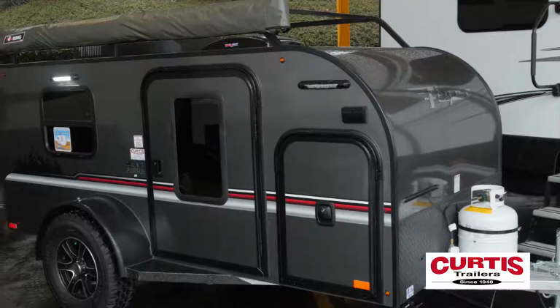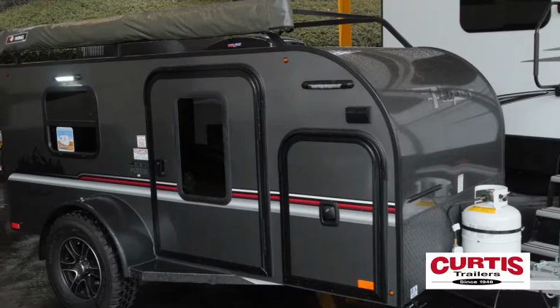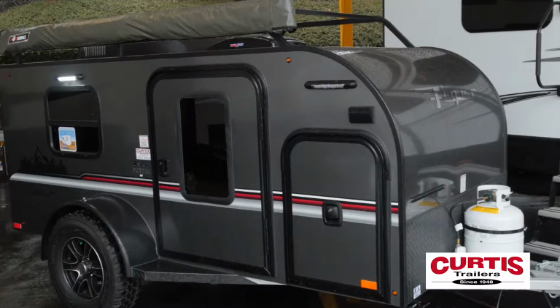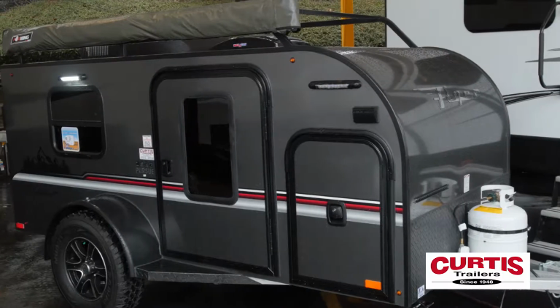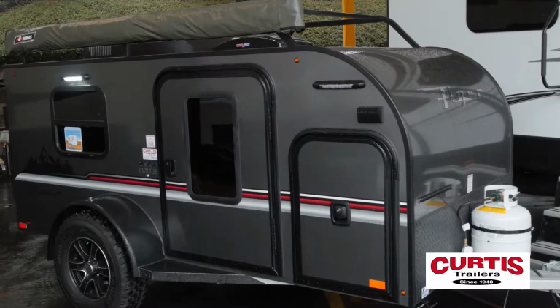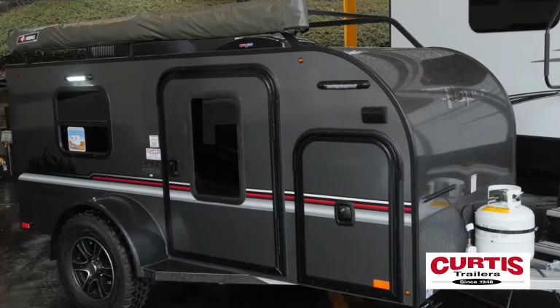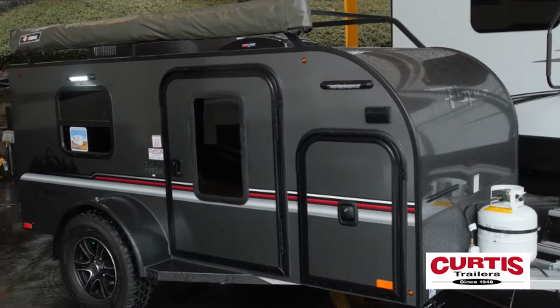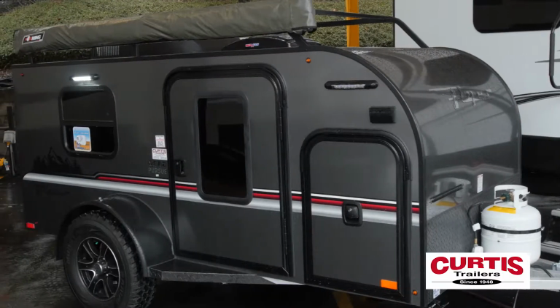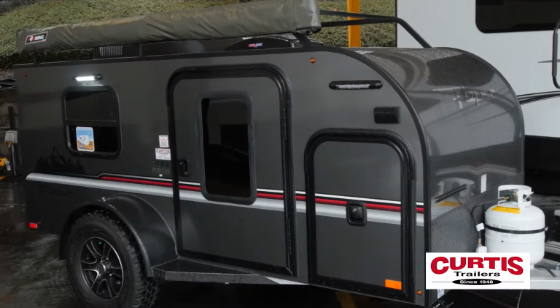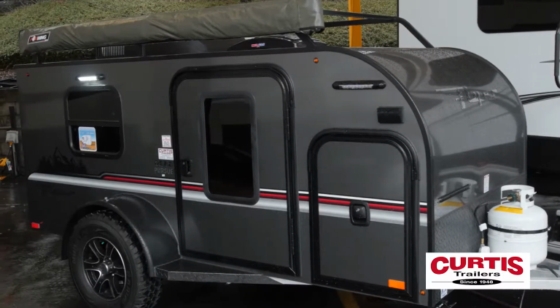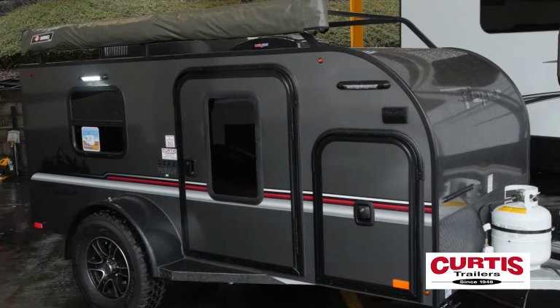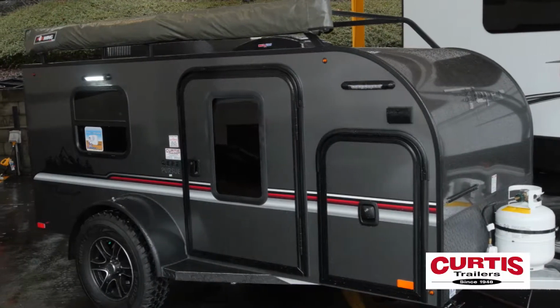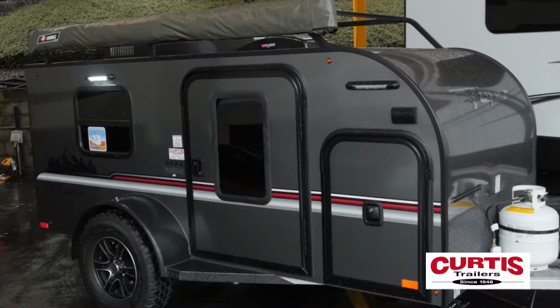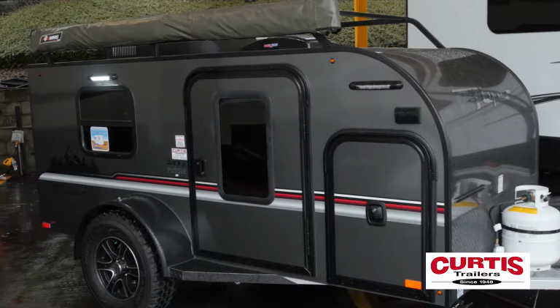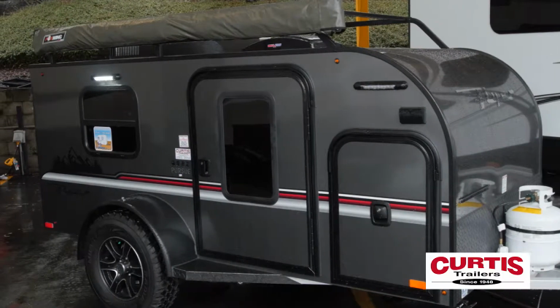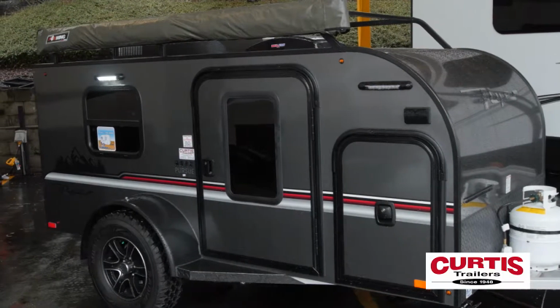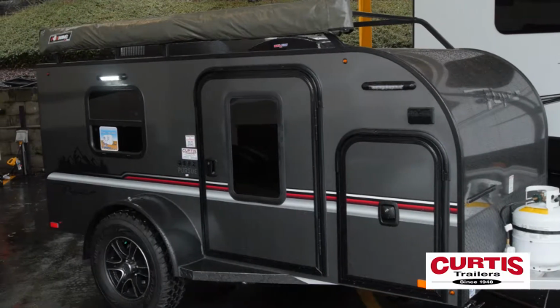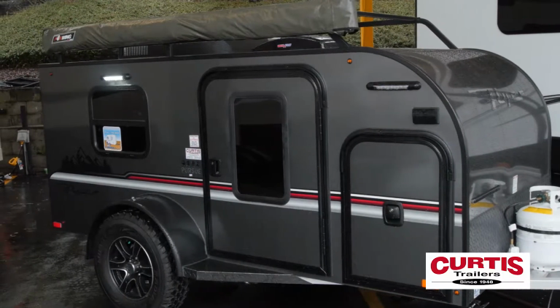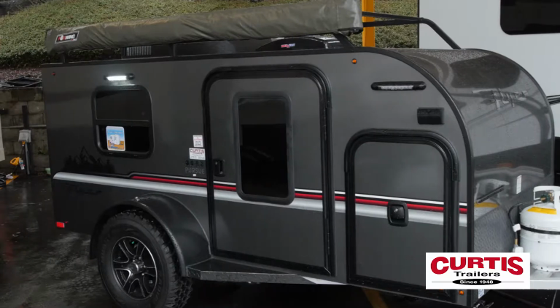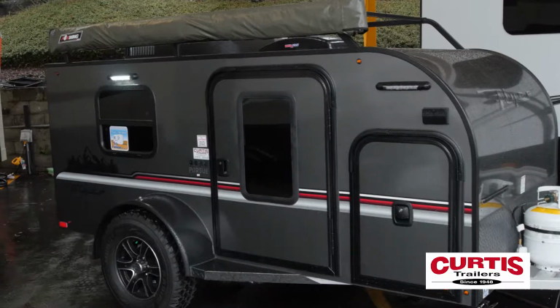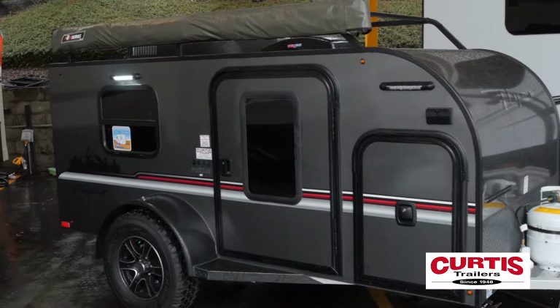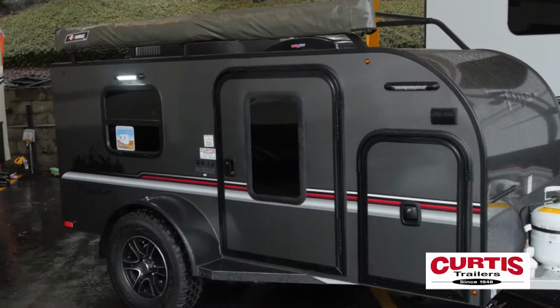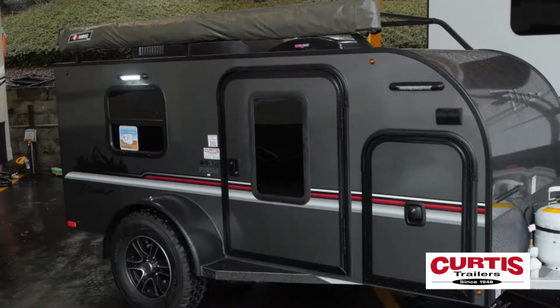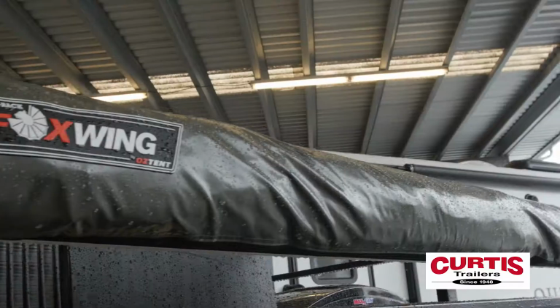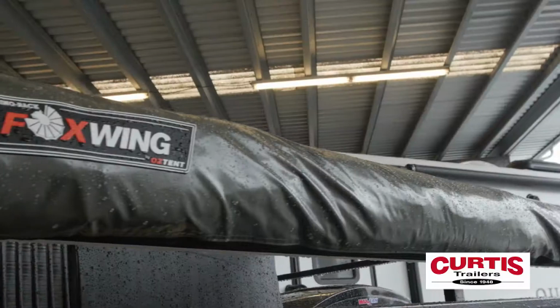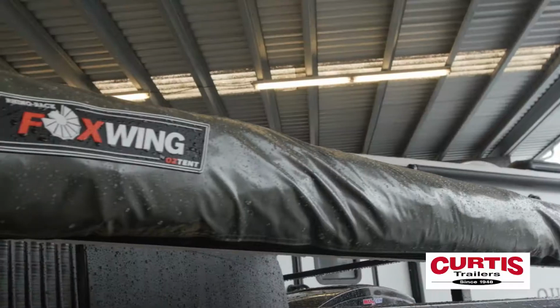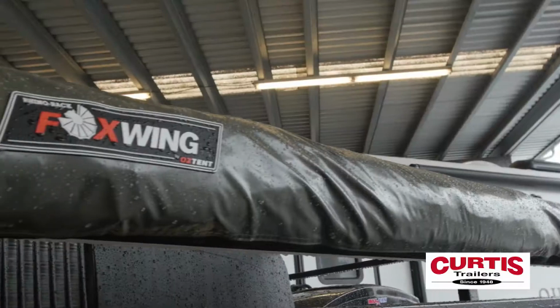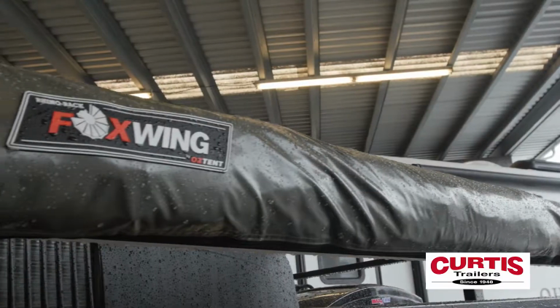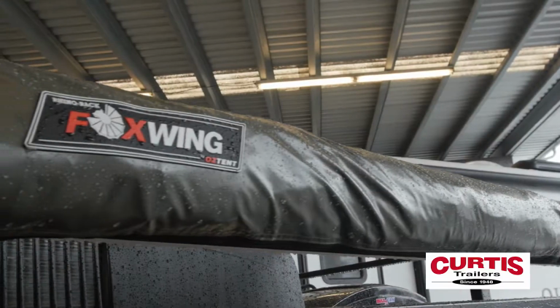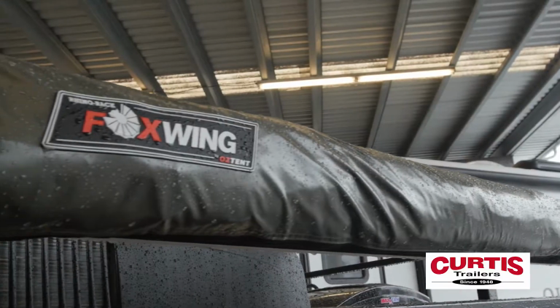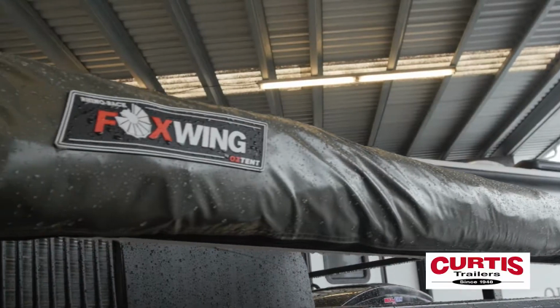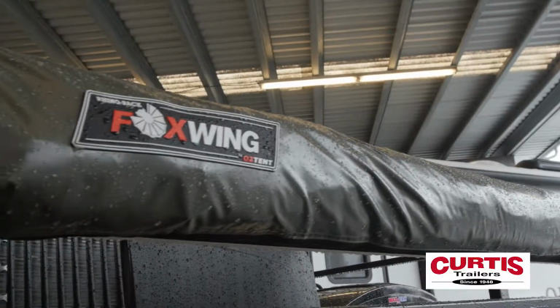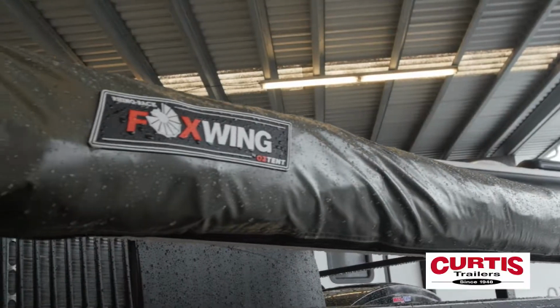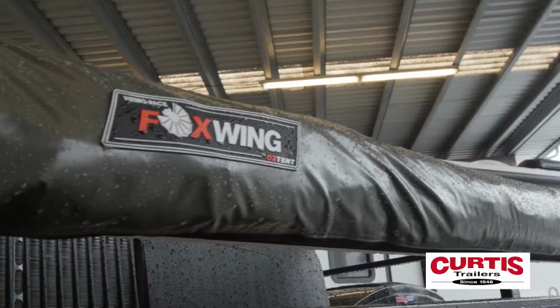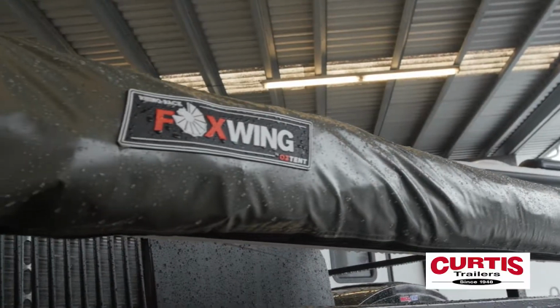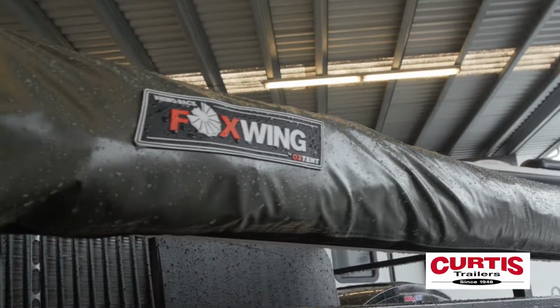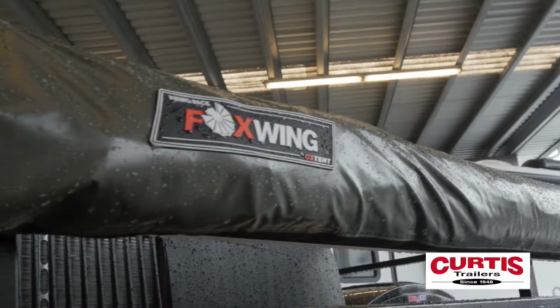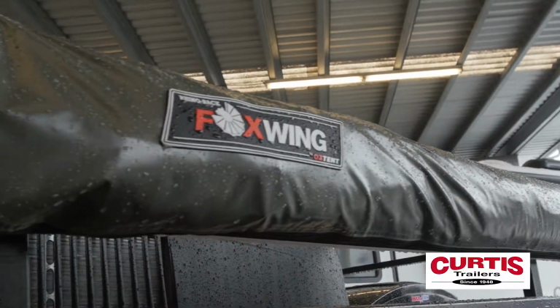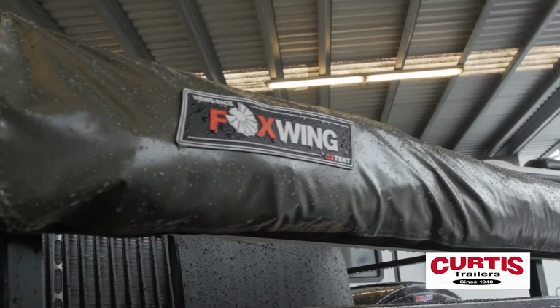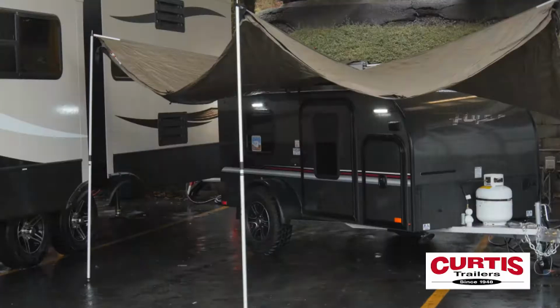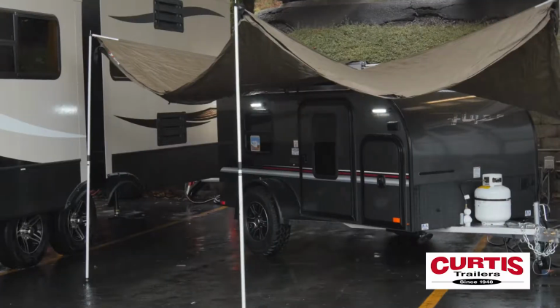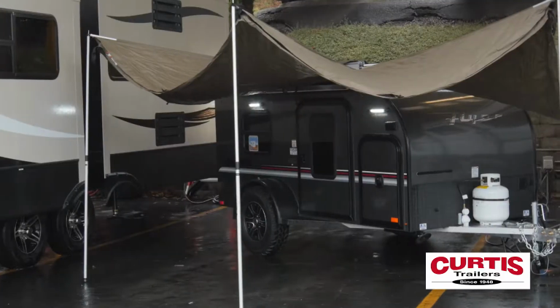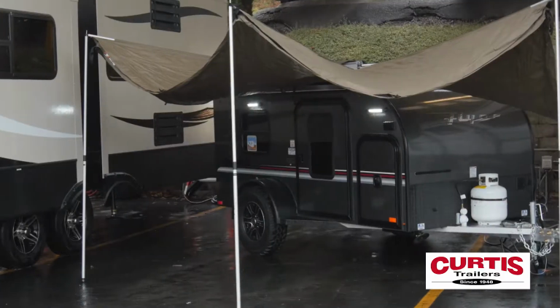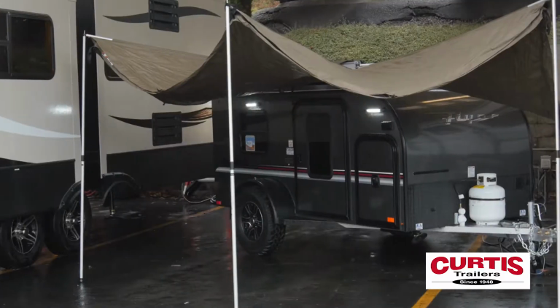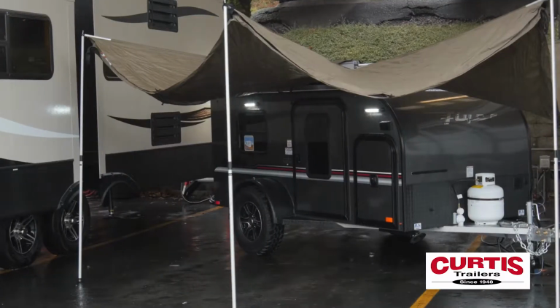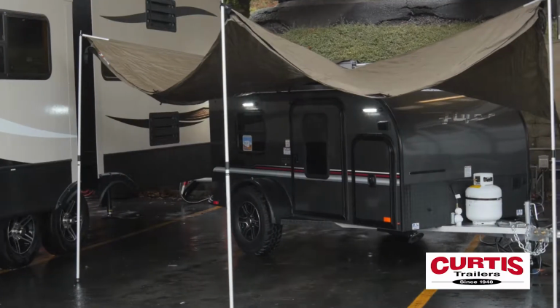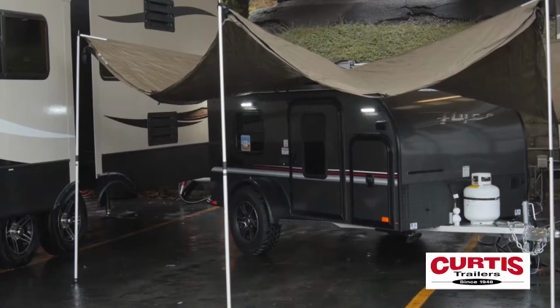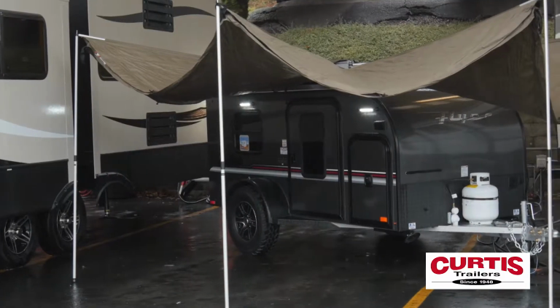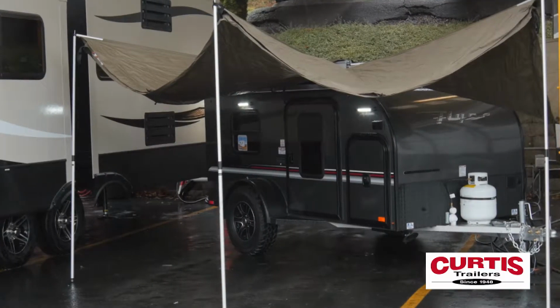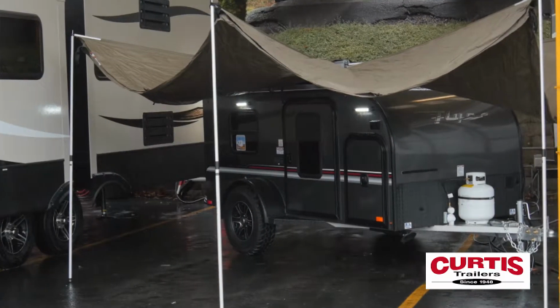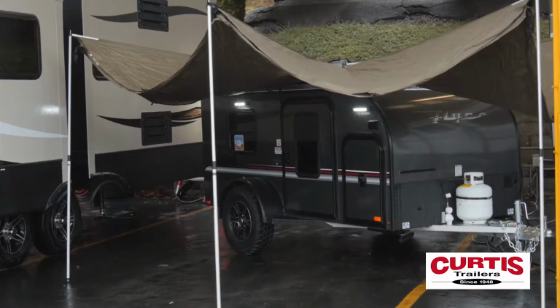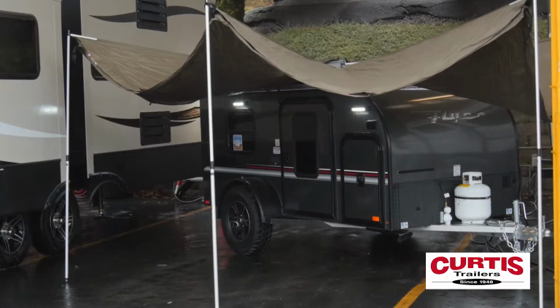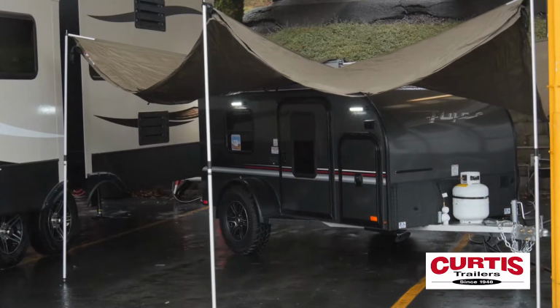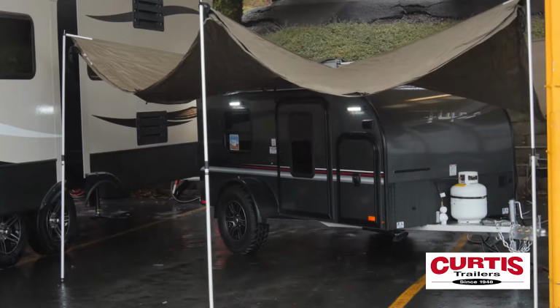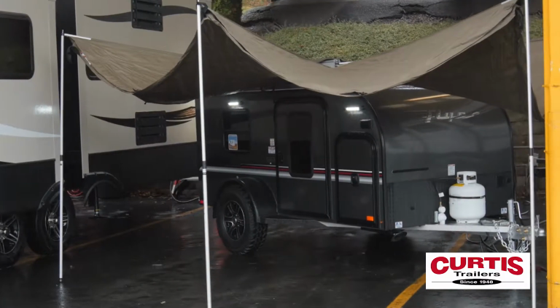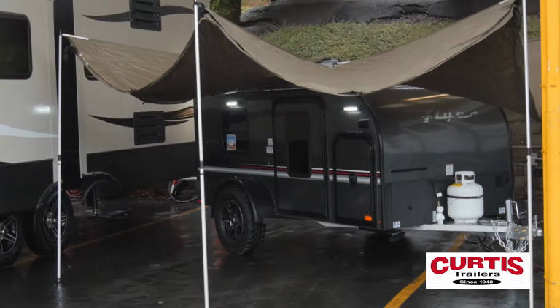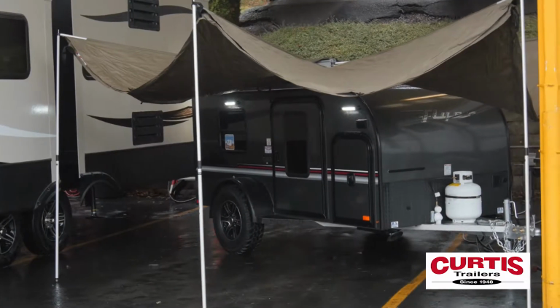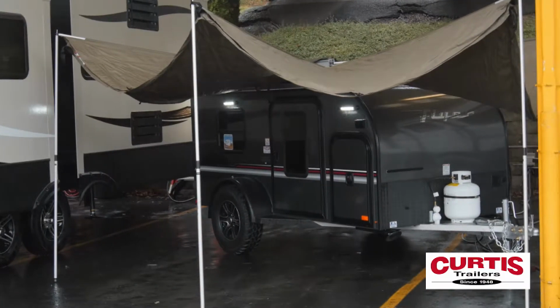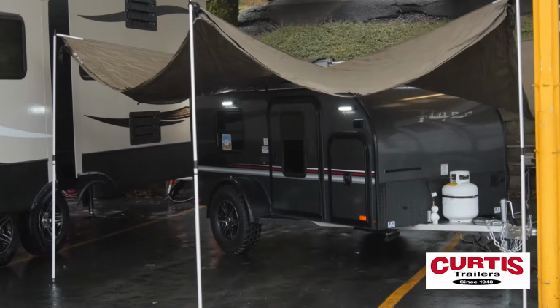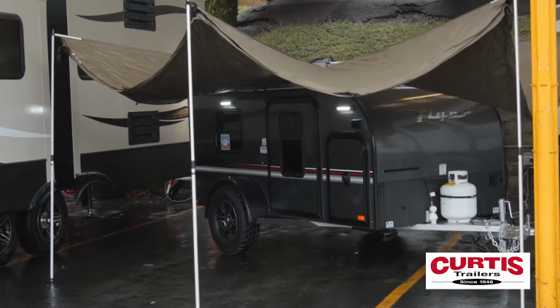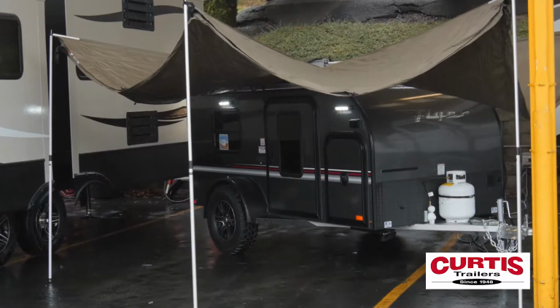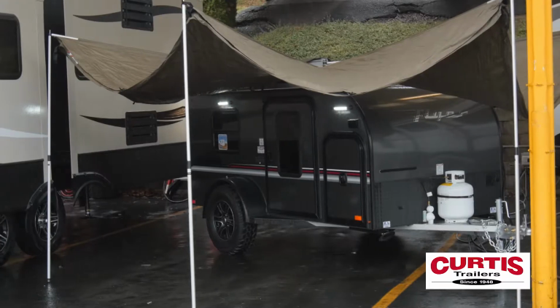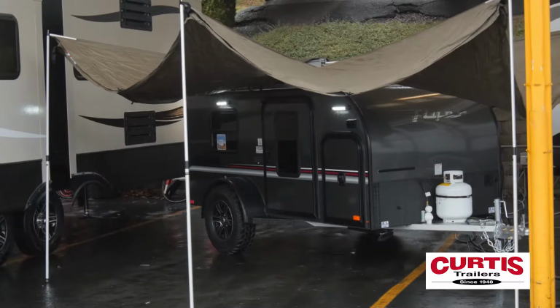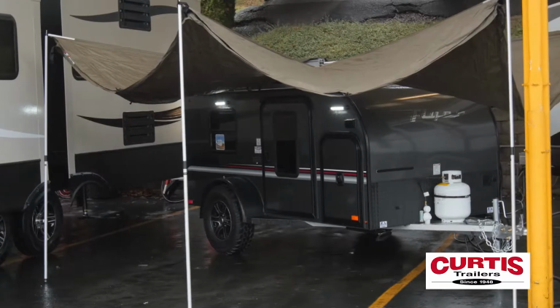Play in the shade thanks to the Foxwing Sunseeker, a fold-away awning that's easily set up in minutes and opens 260 degrees around the Pursue.